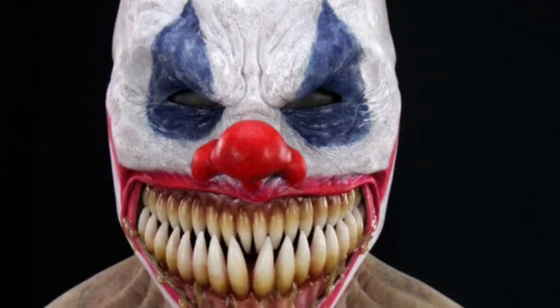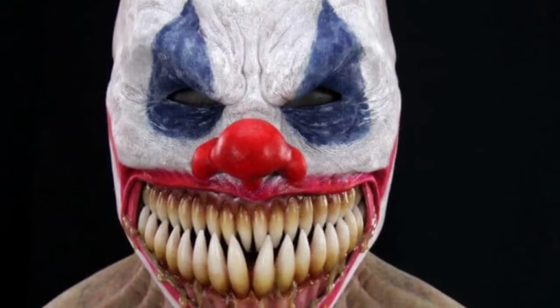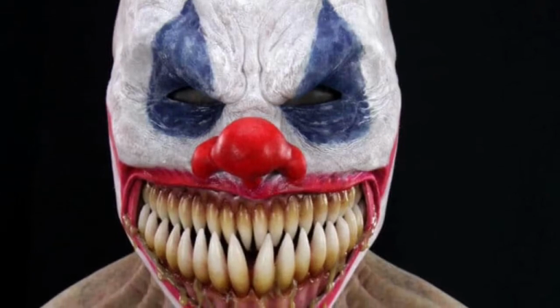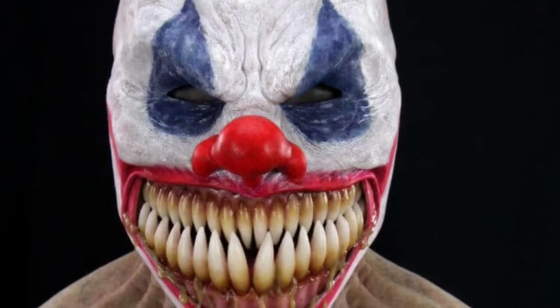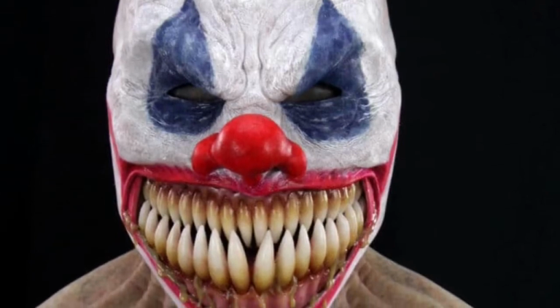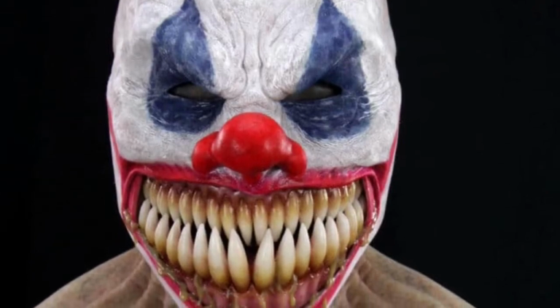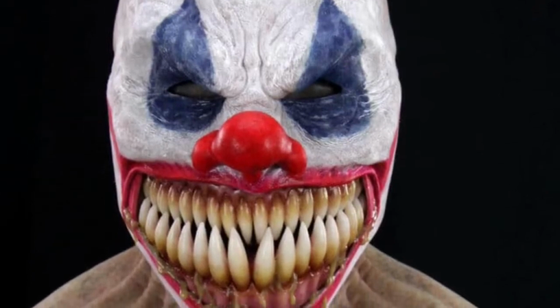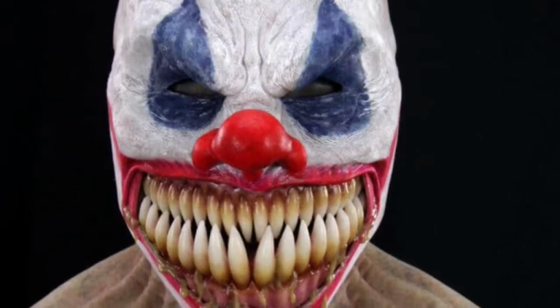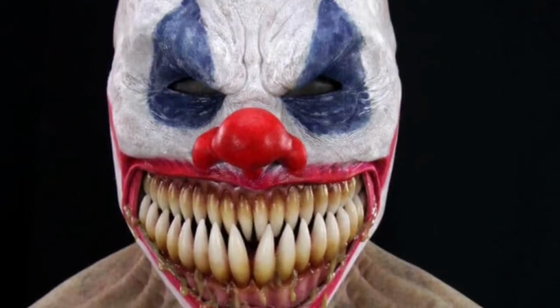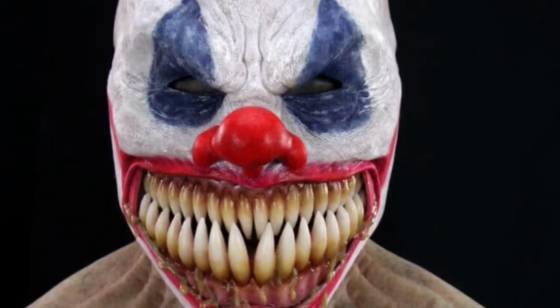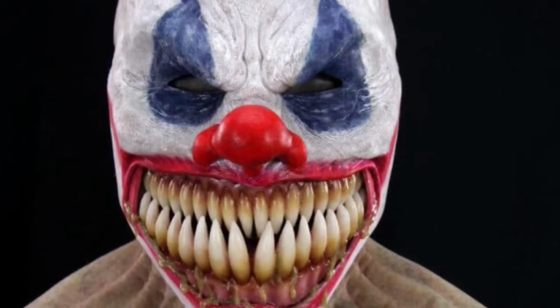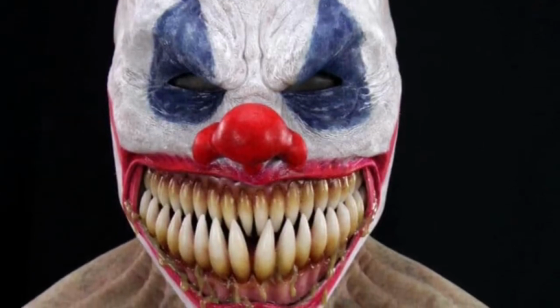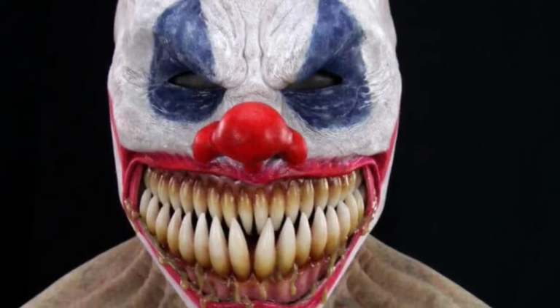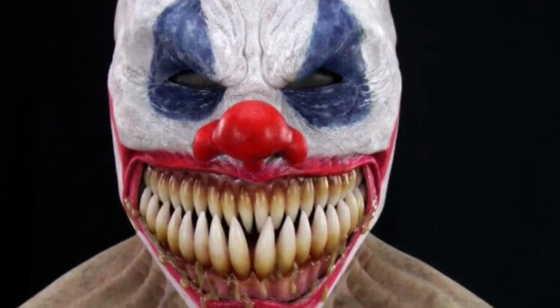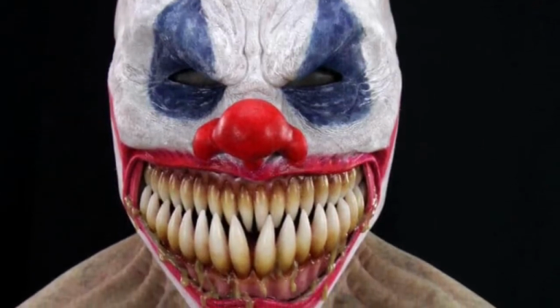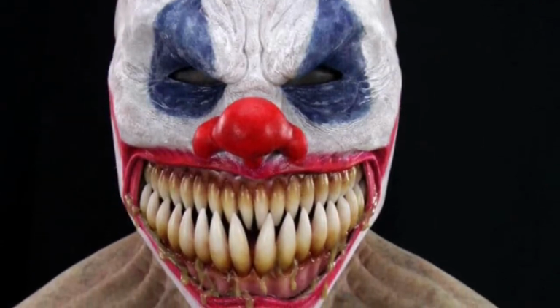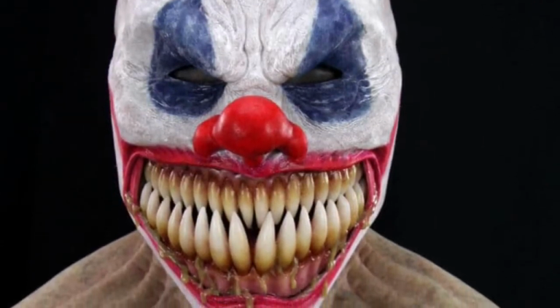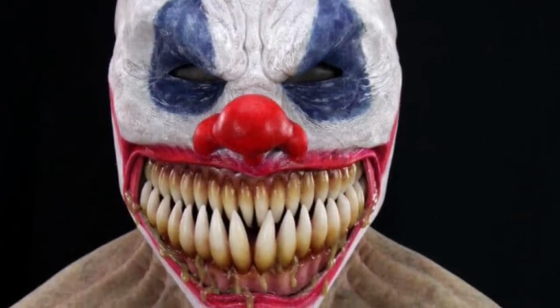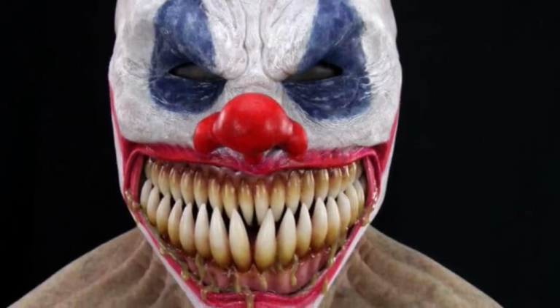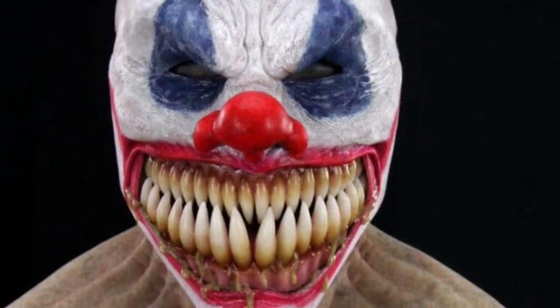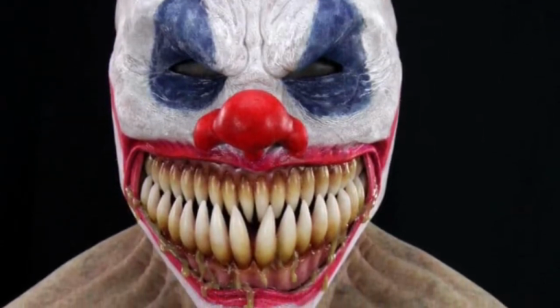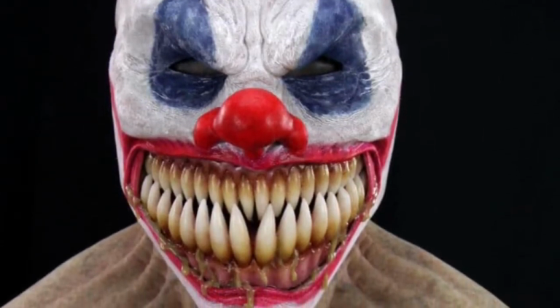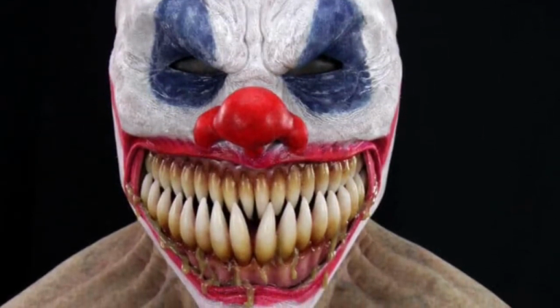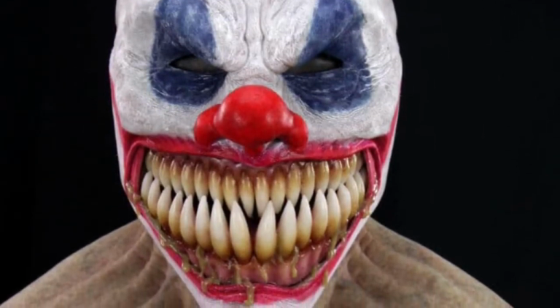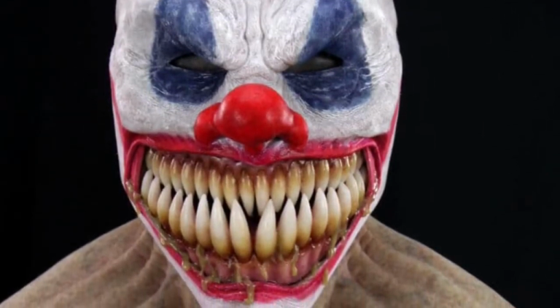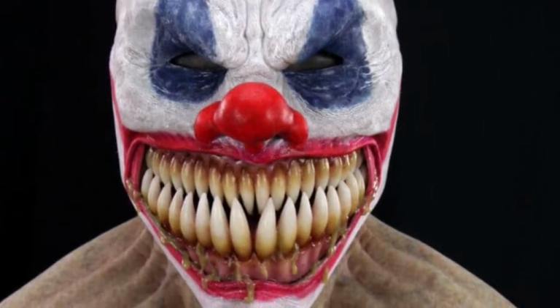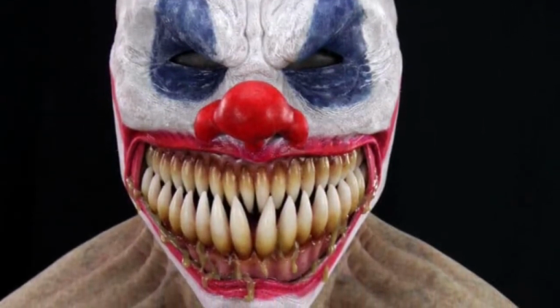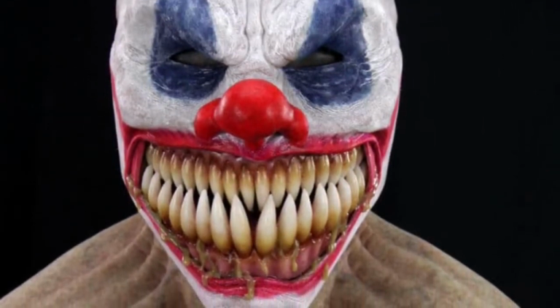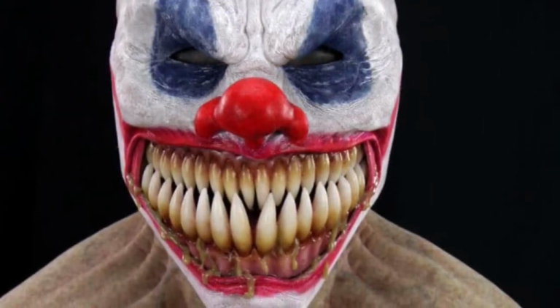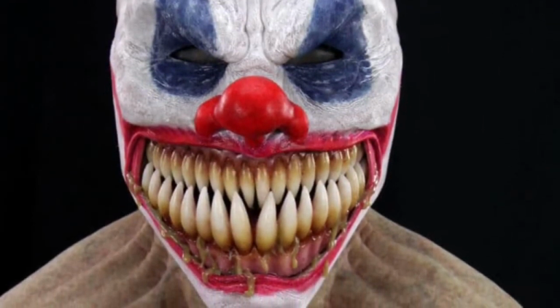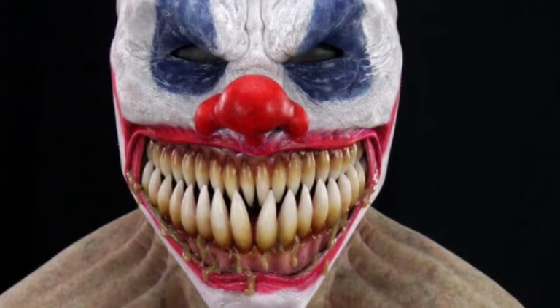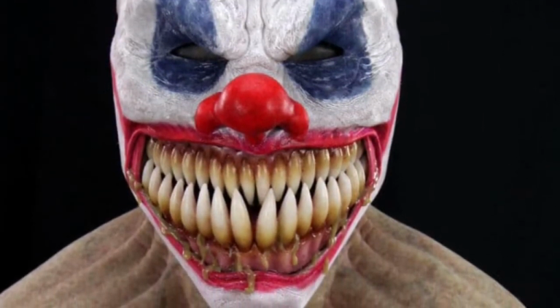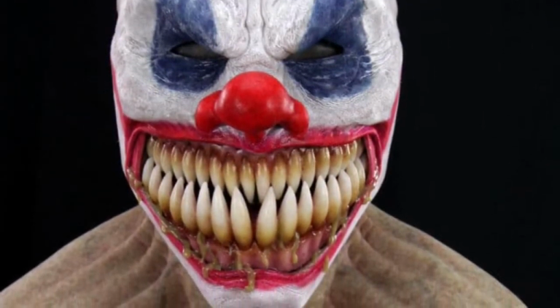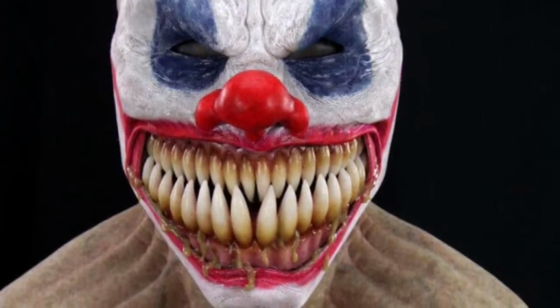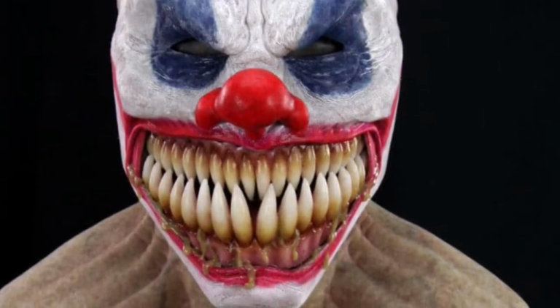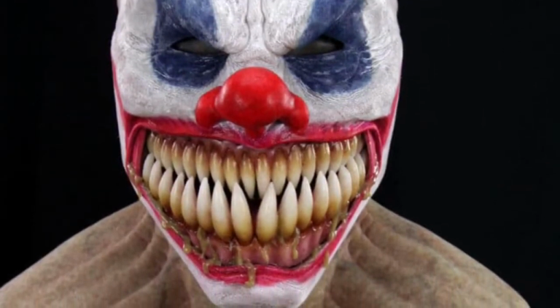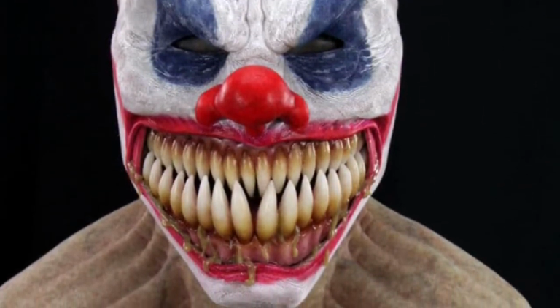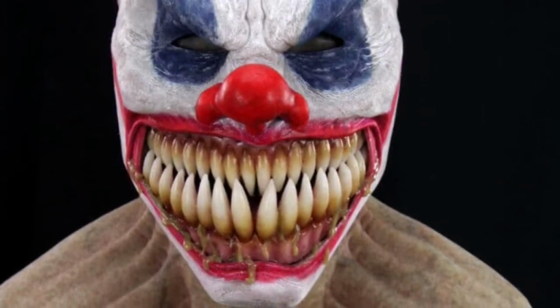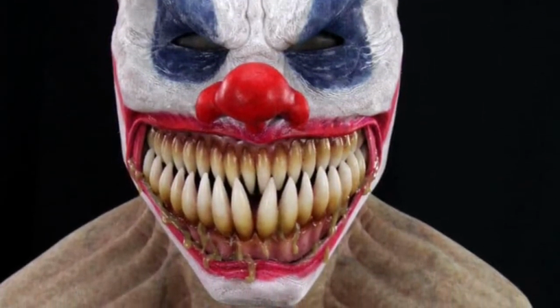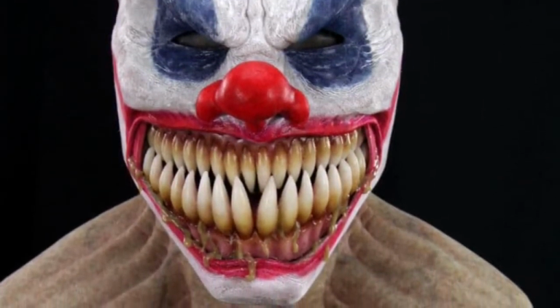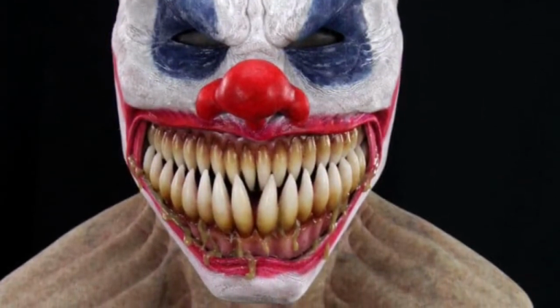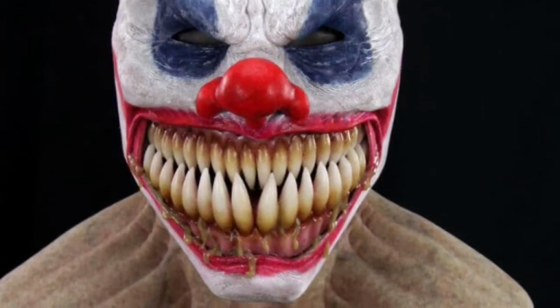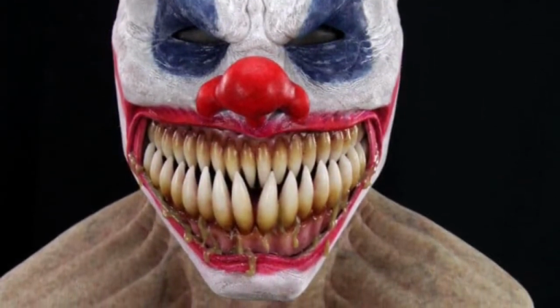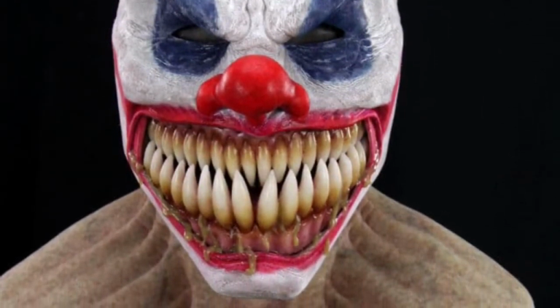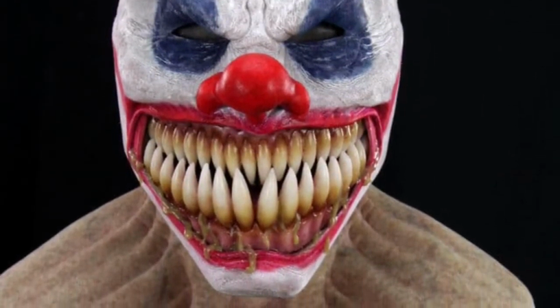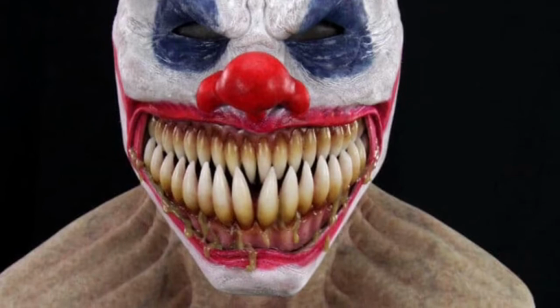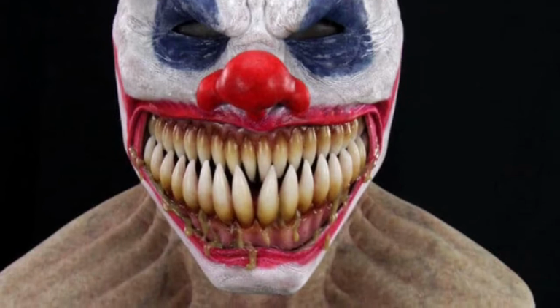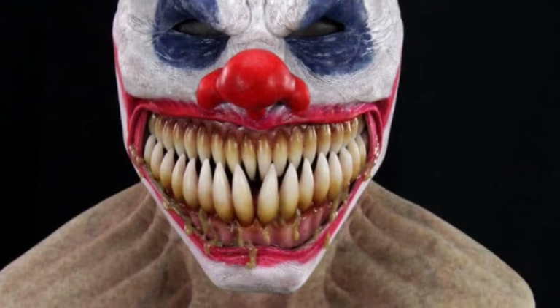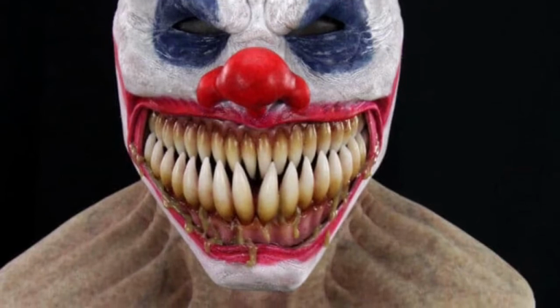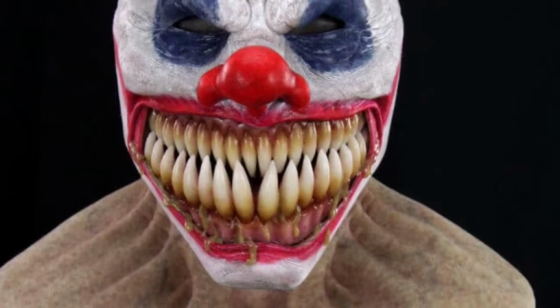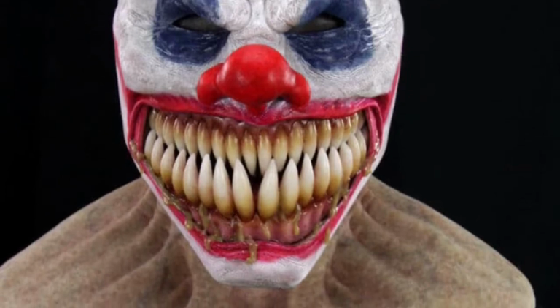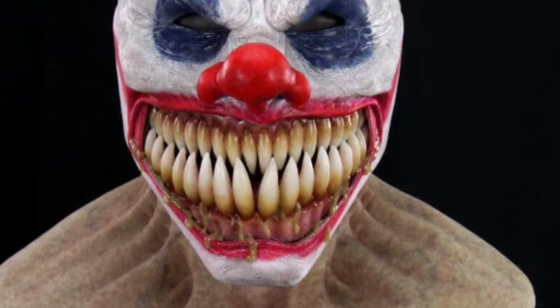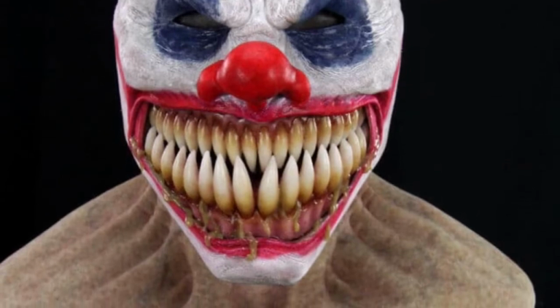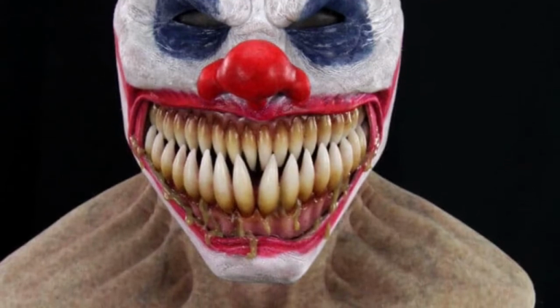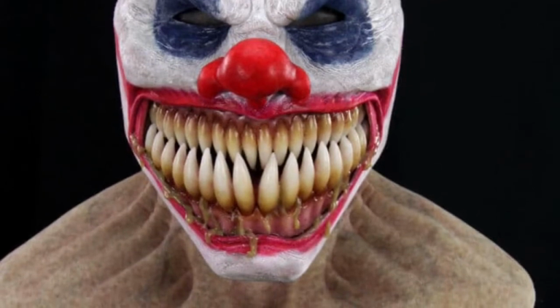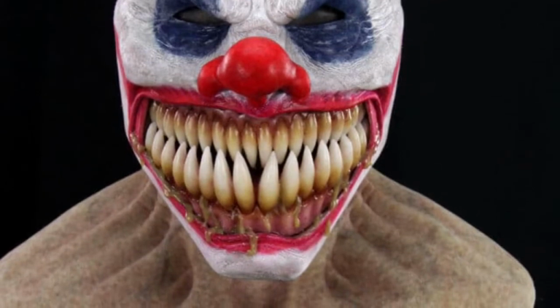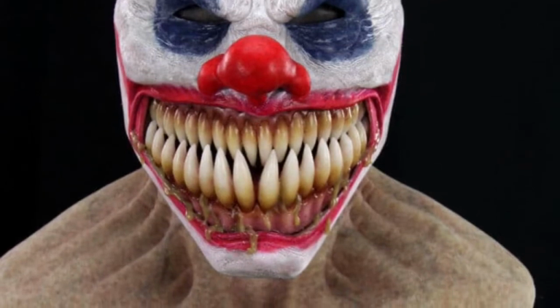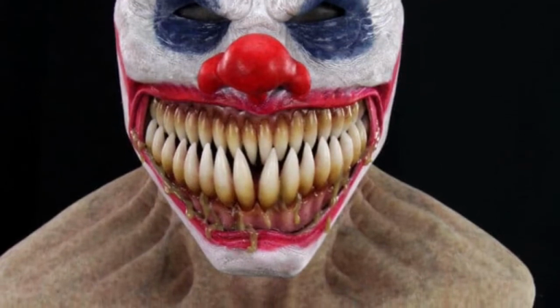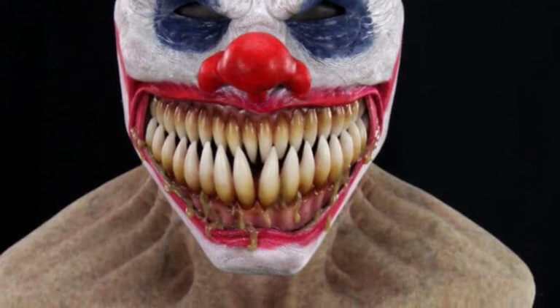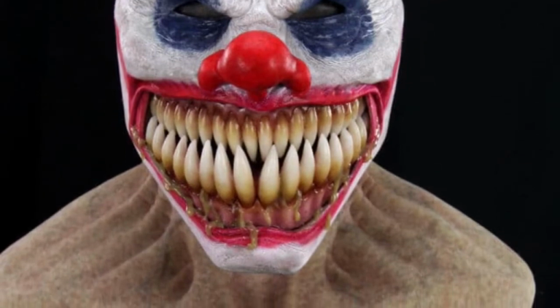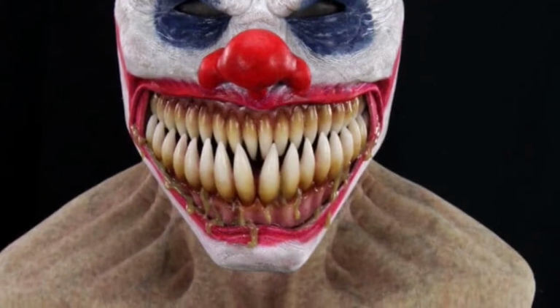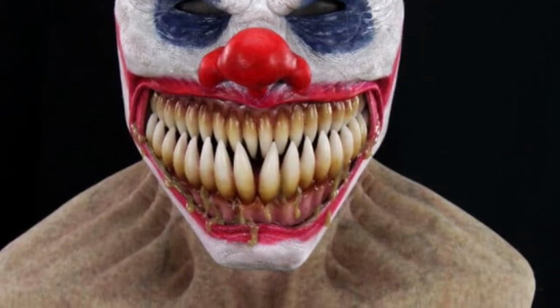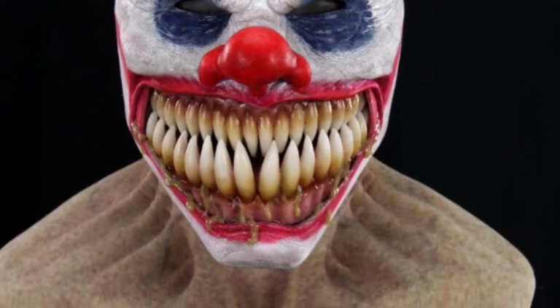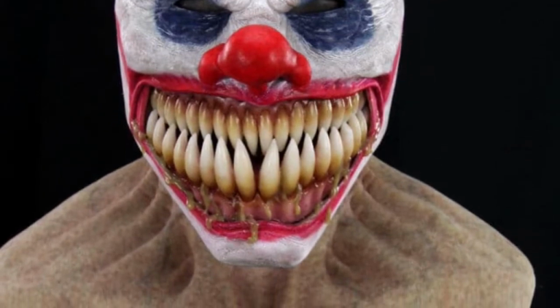He has an exaggerated brow, so he looks angry. He's got great big teeth. He doesn't have any ears, just ear holes.